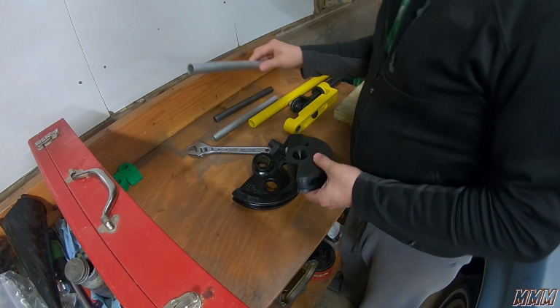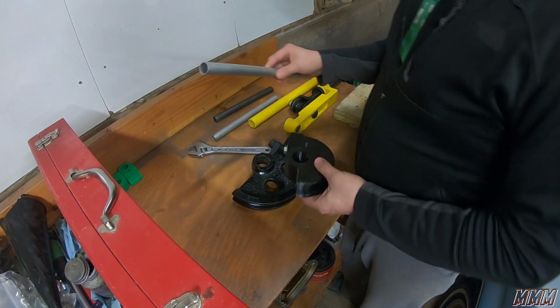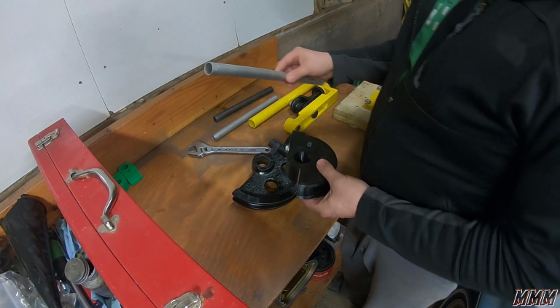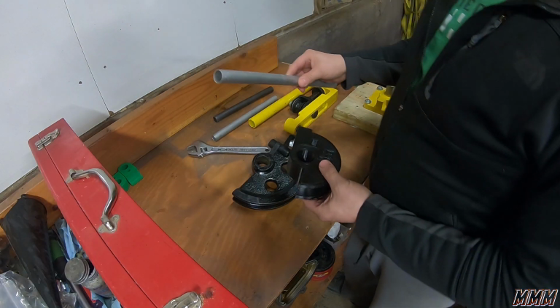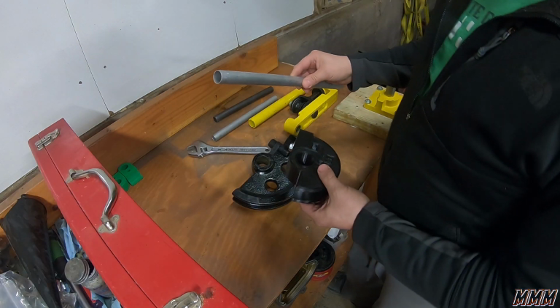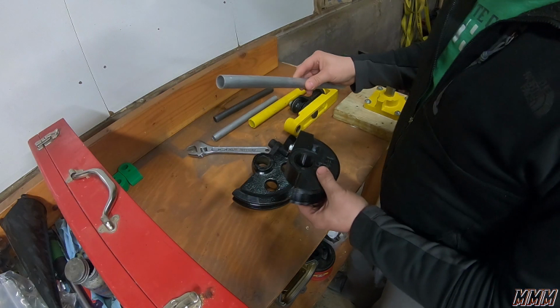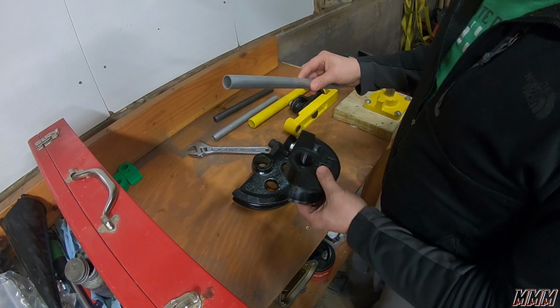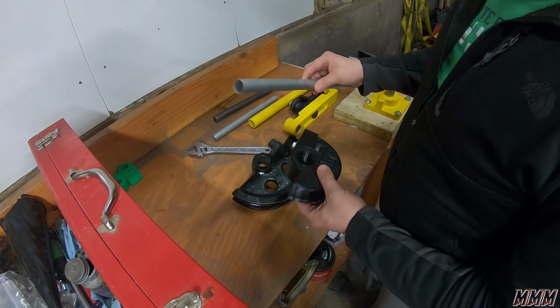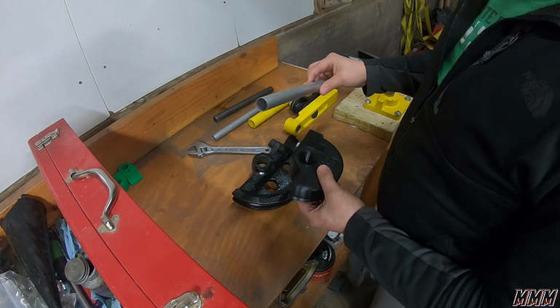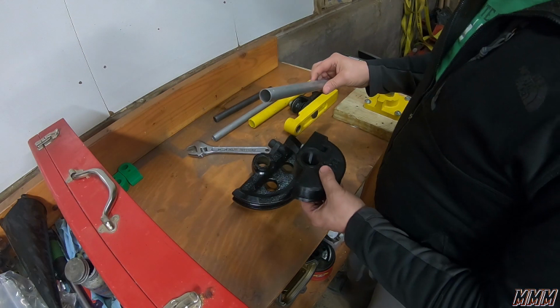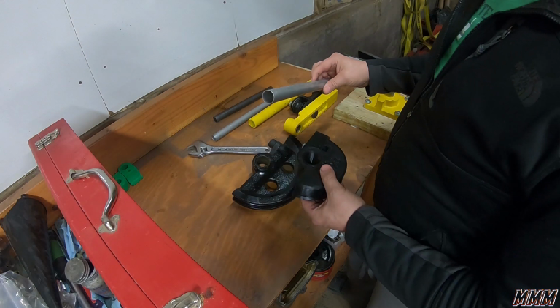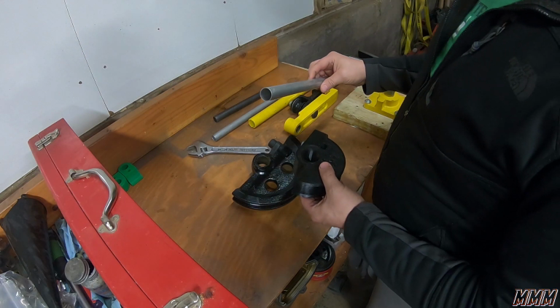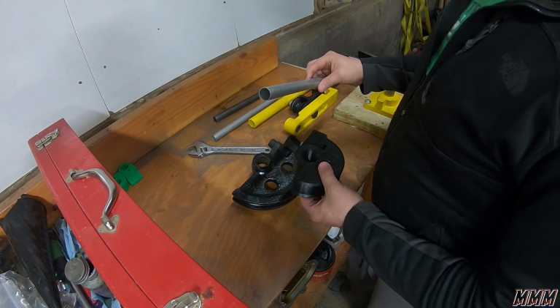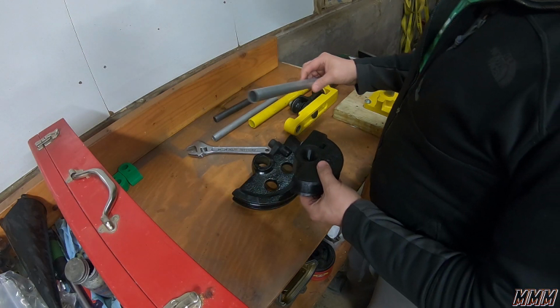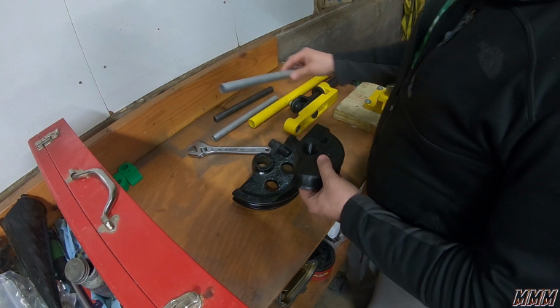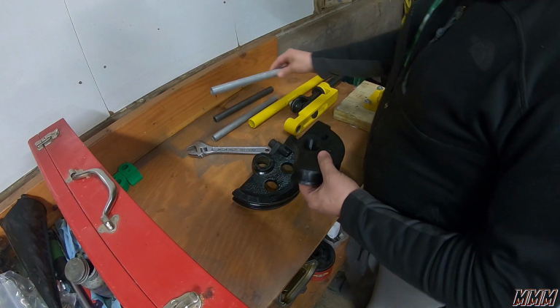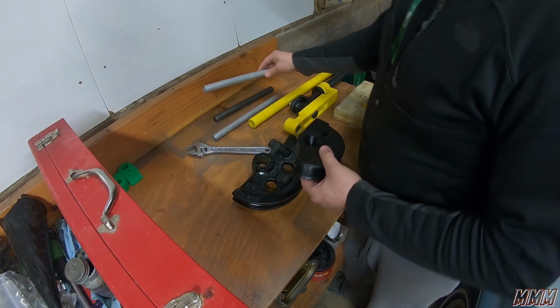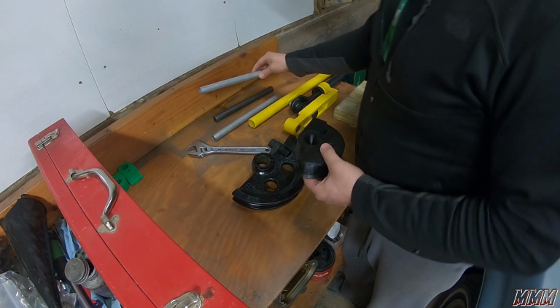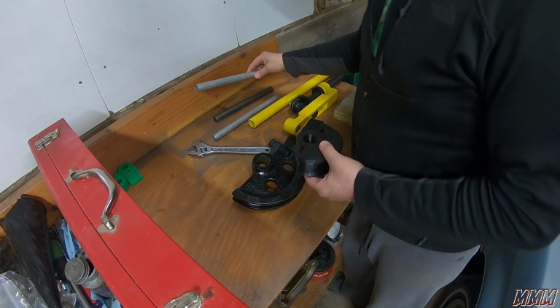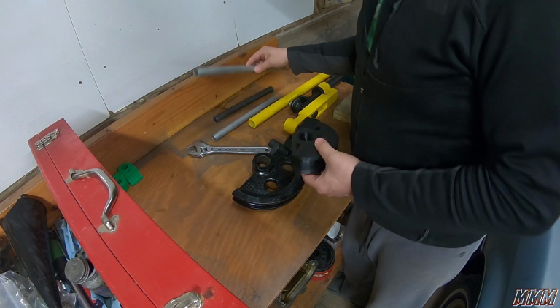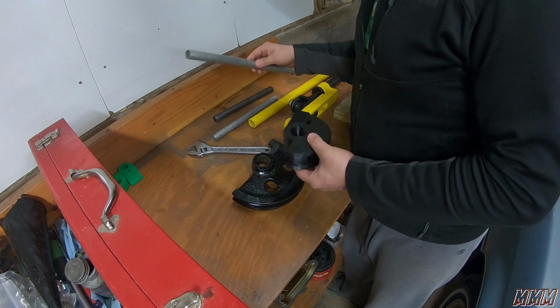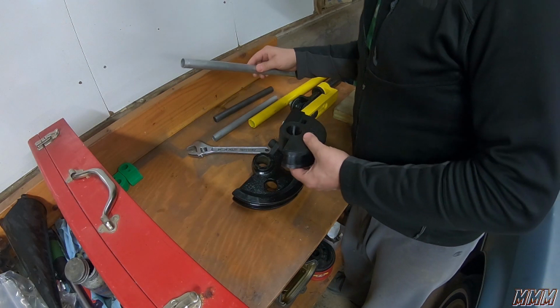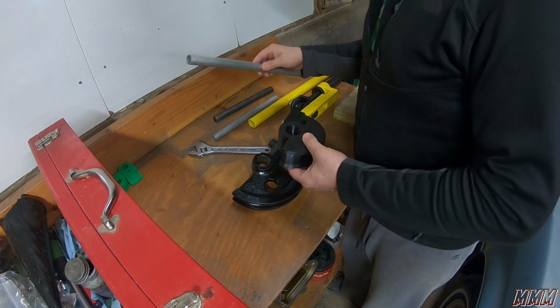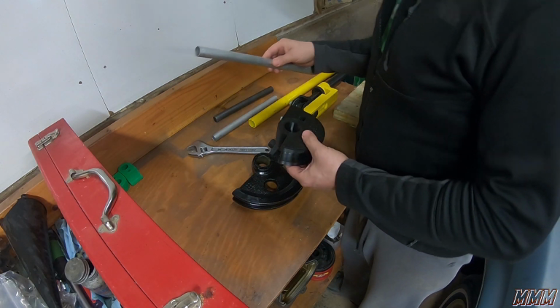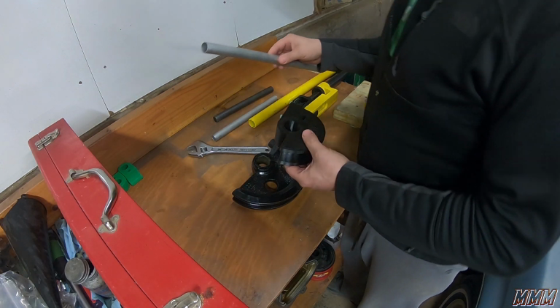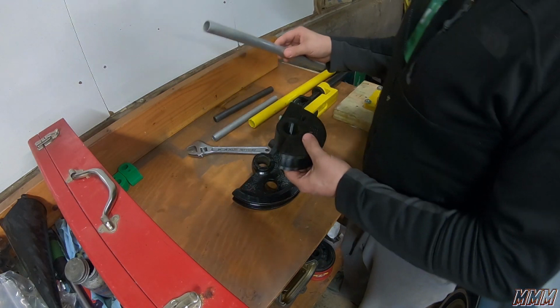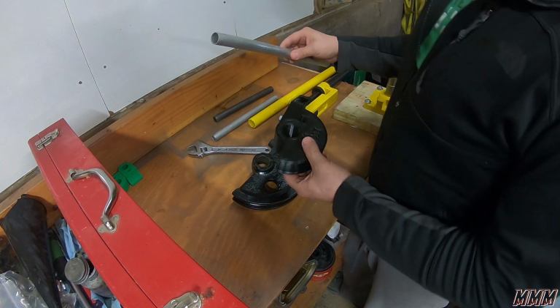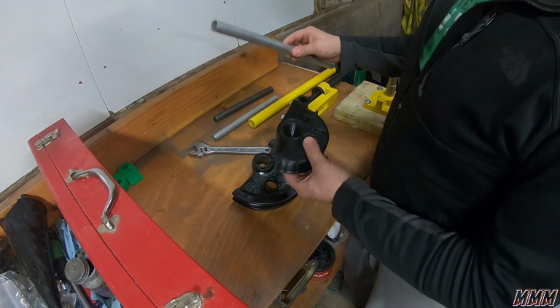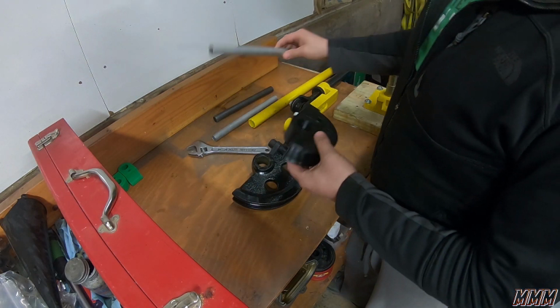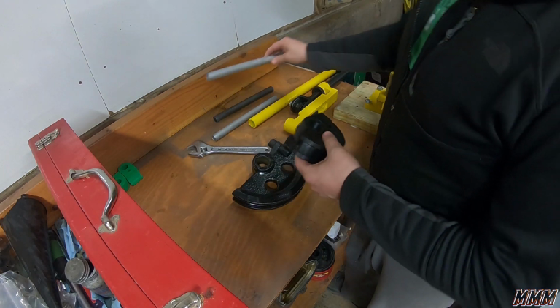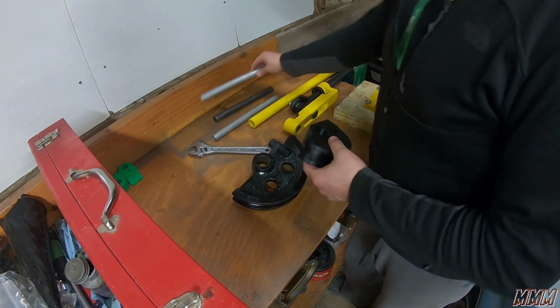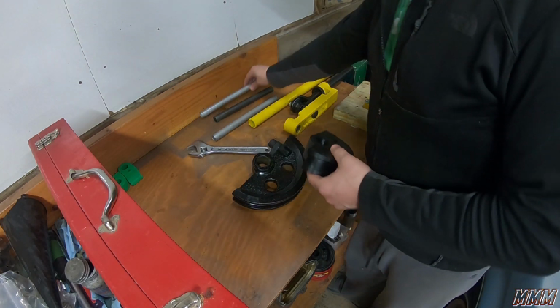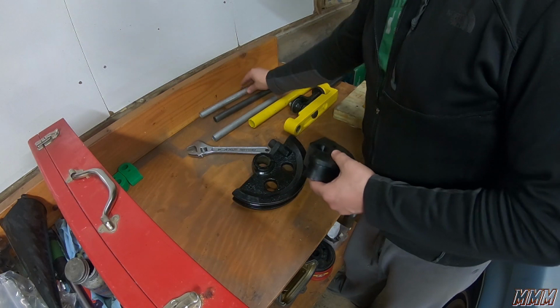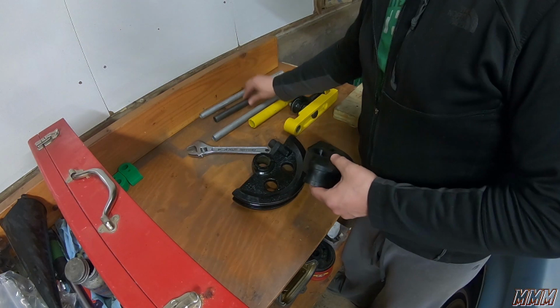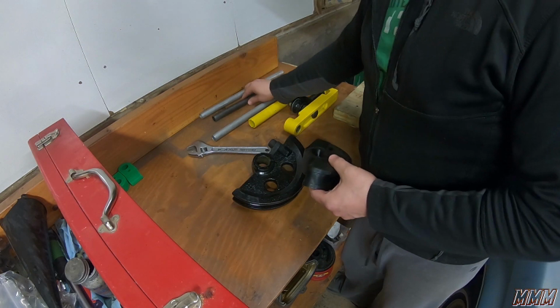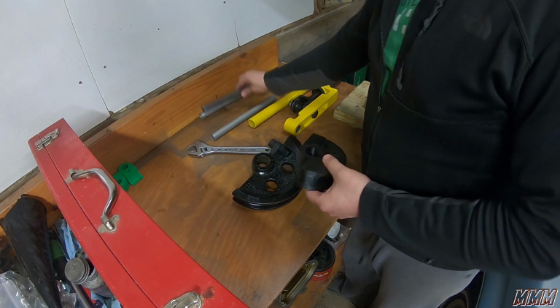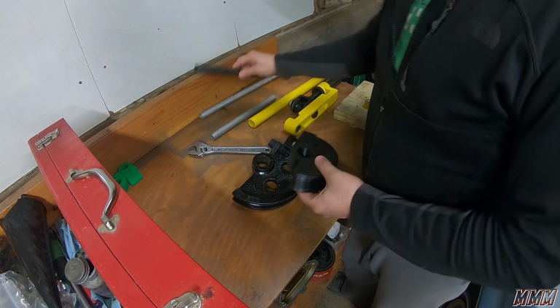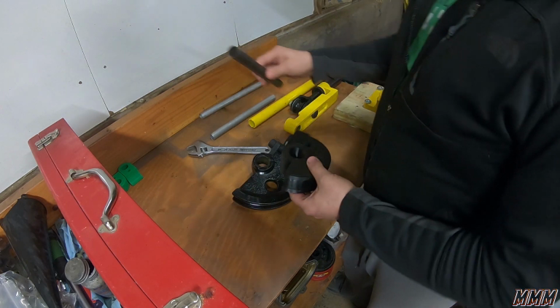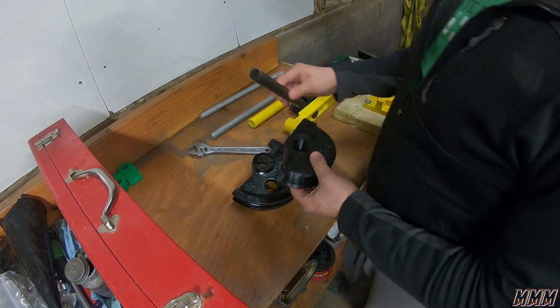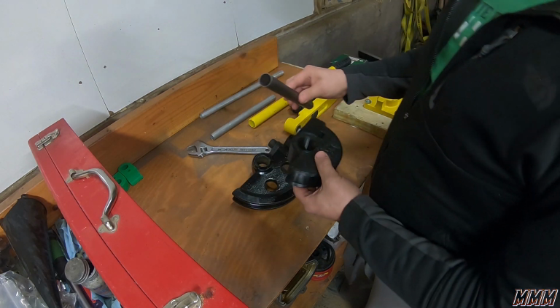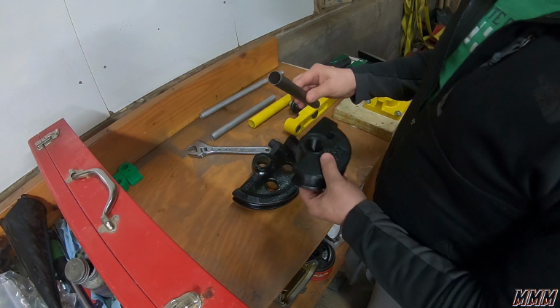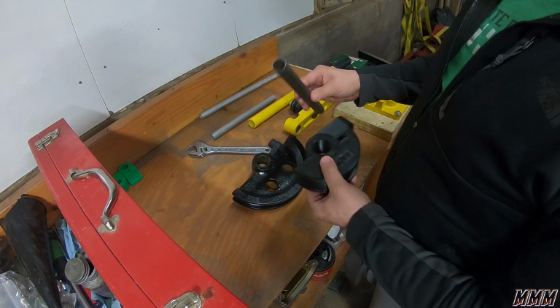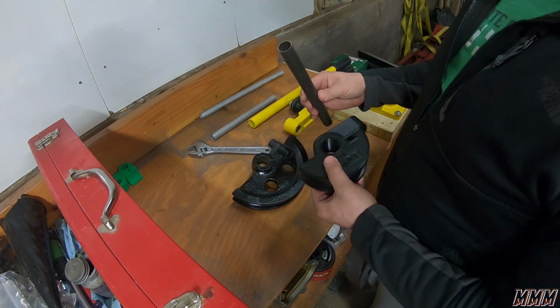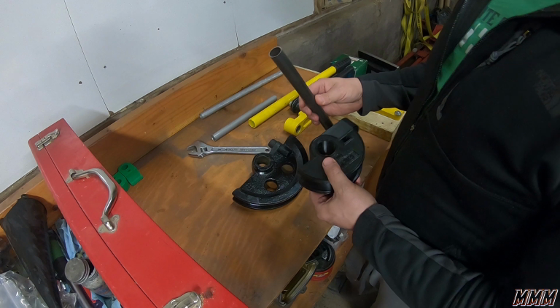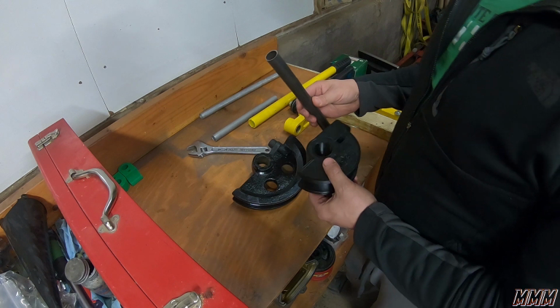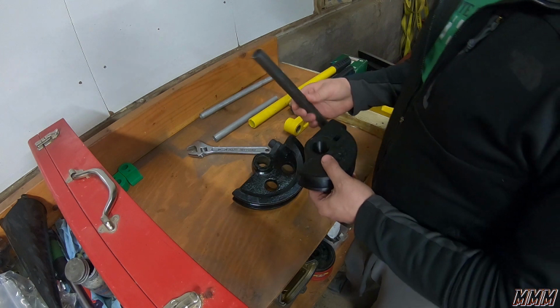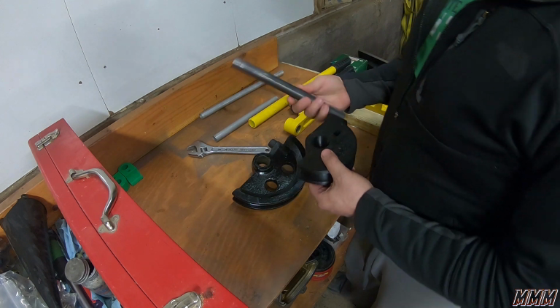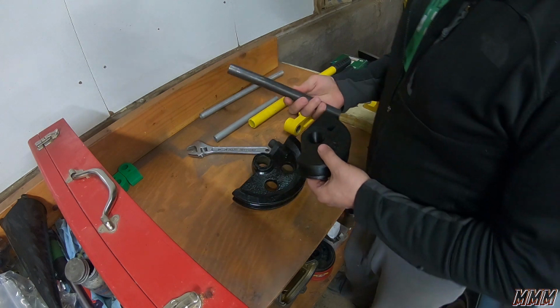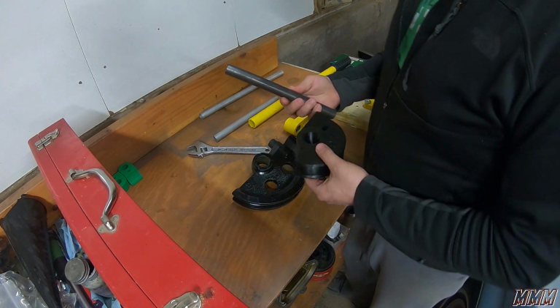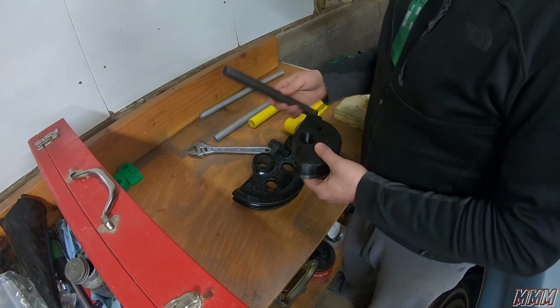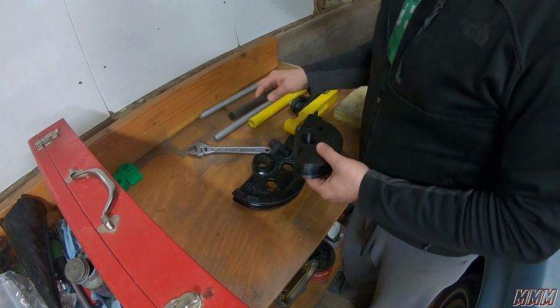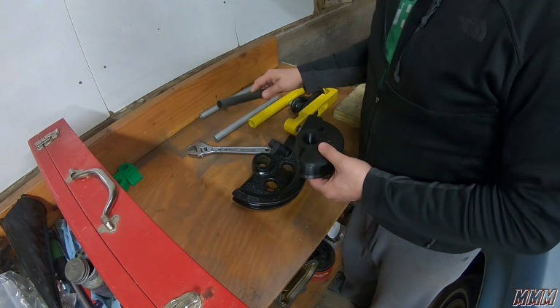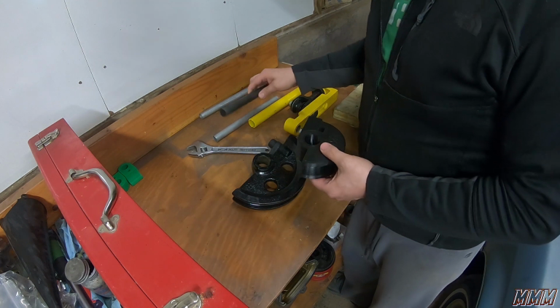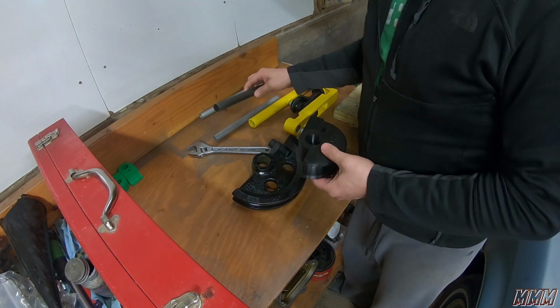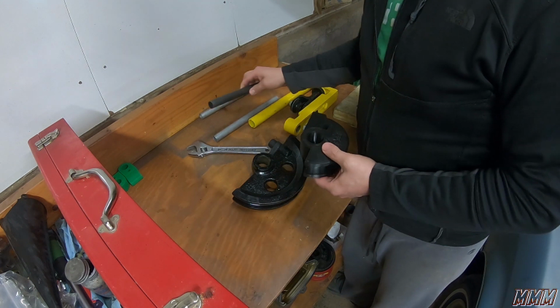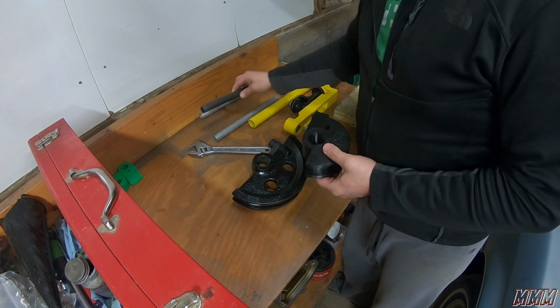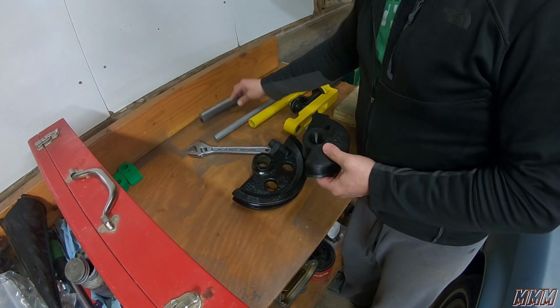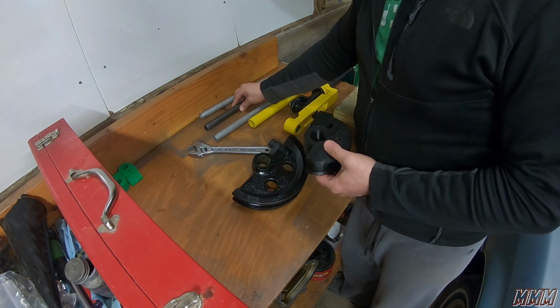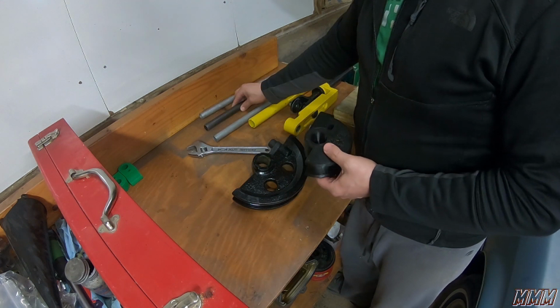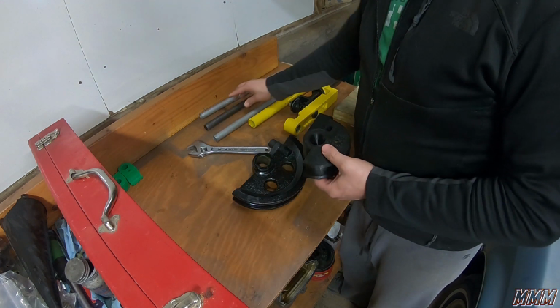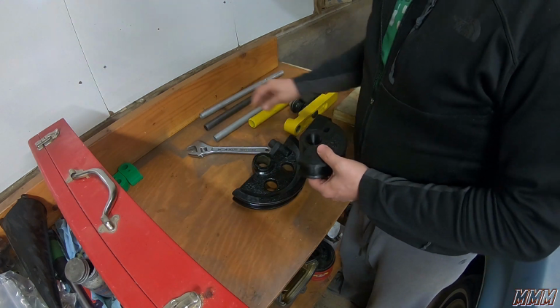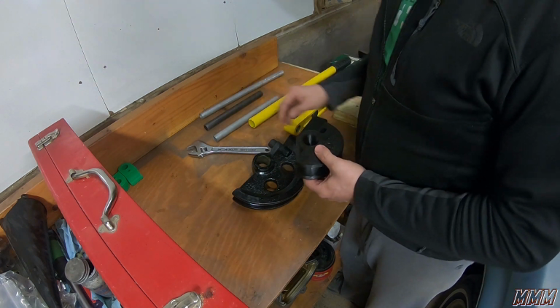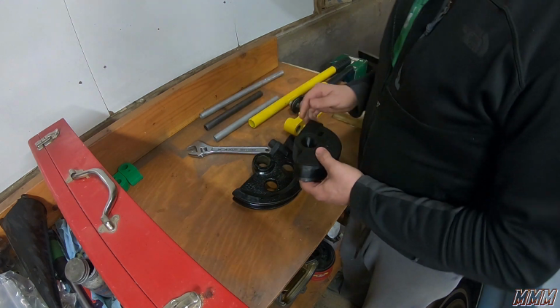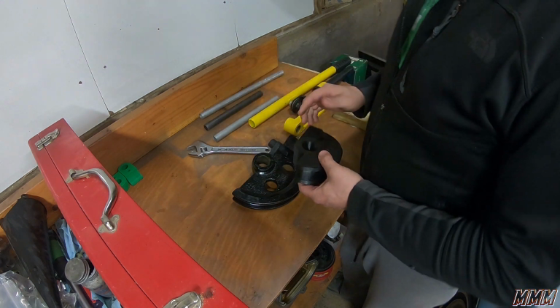First we're going to try the aluminum. If that doesn't crack, then we're going to try some mild steel.